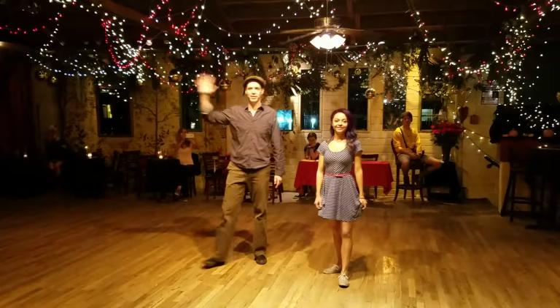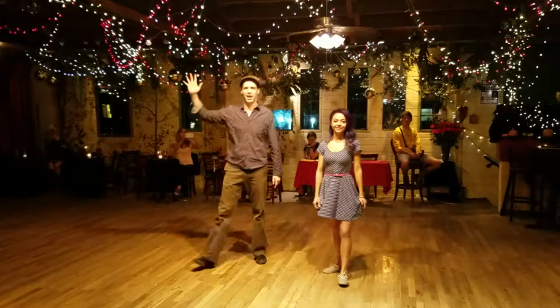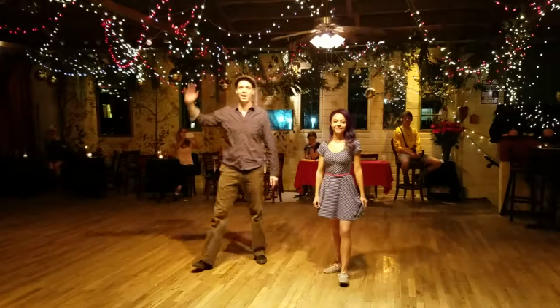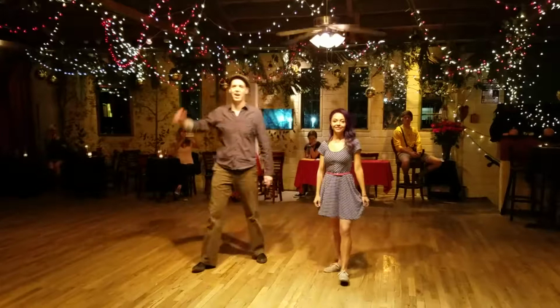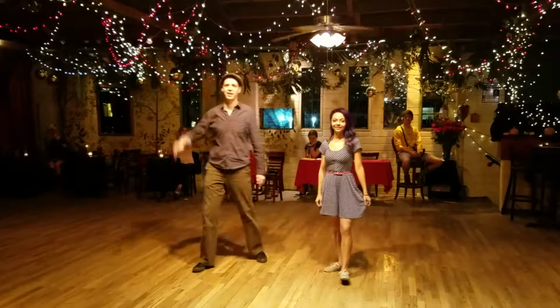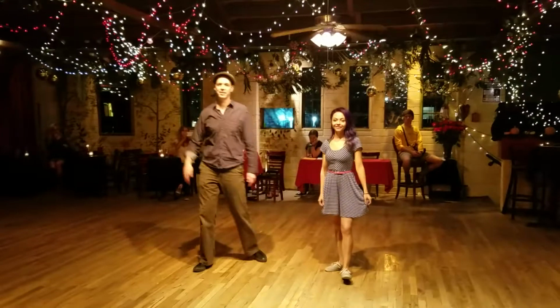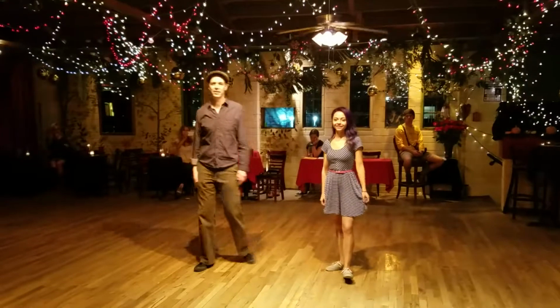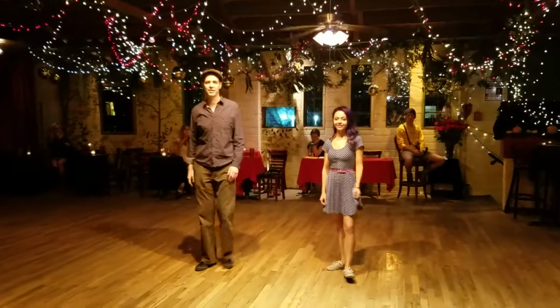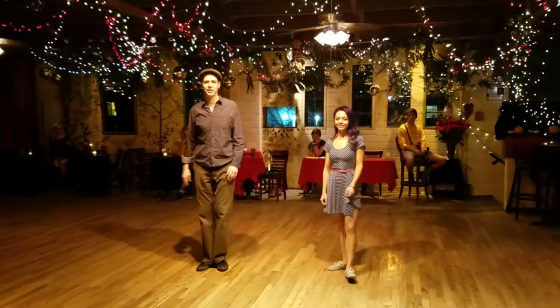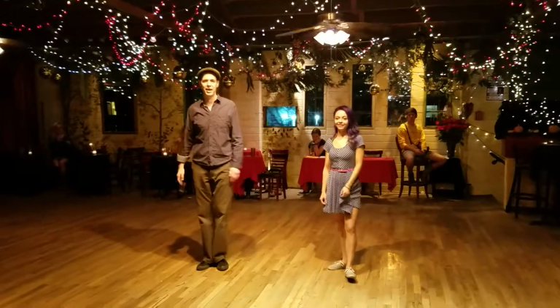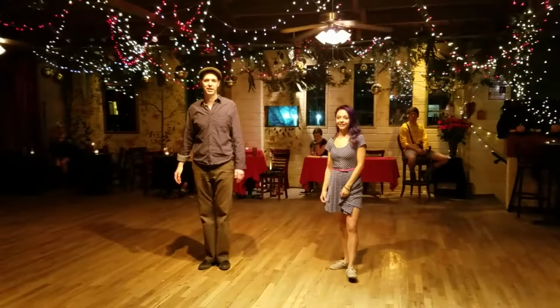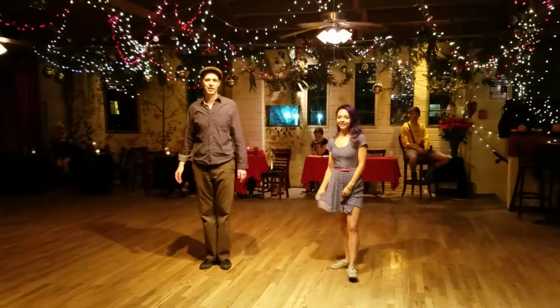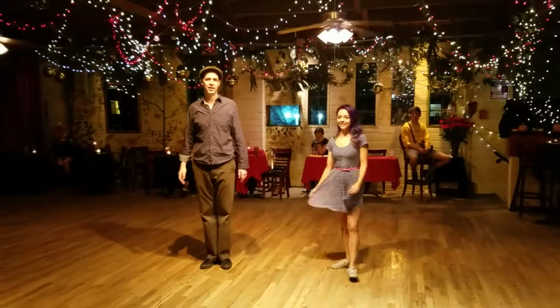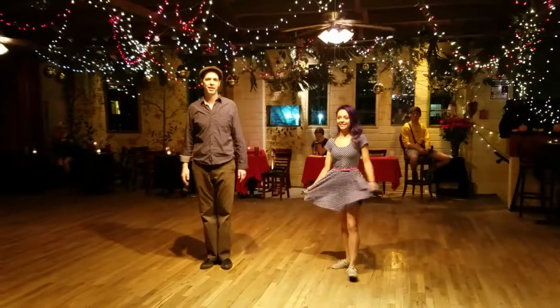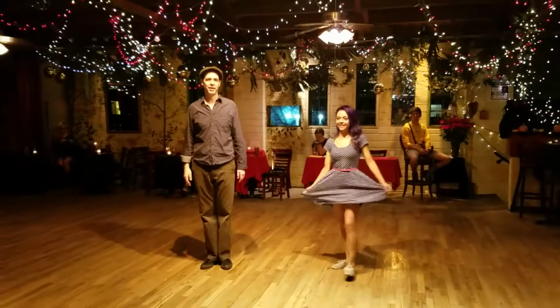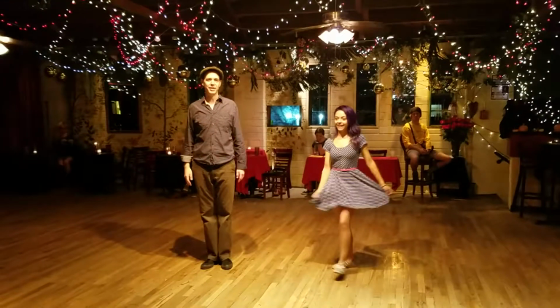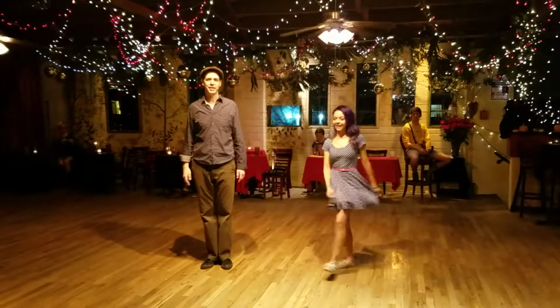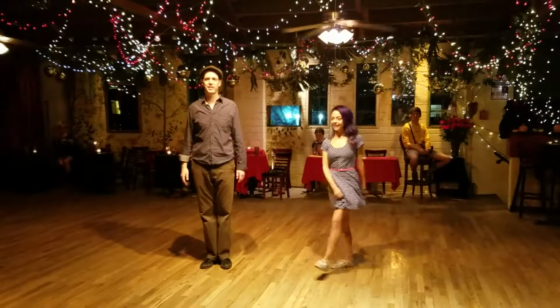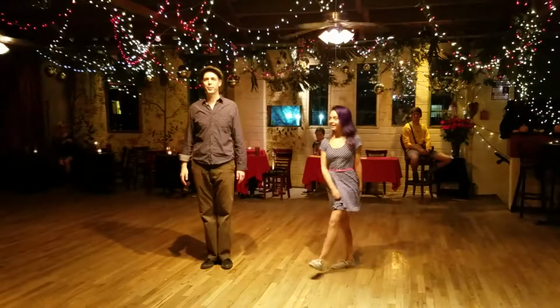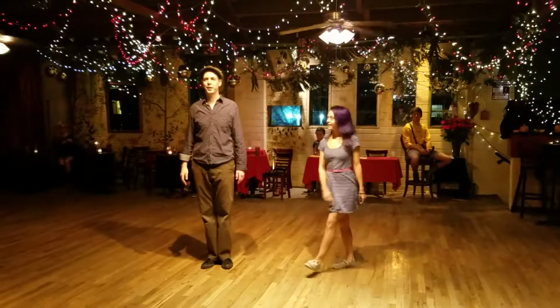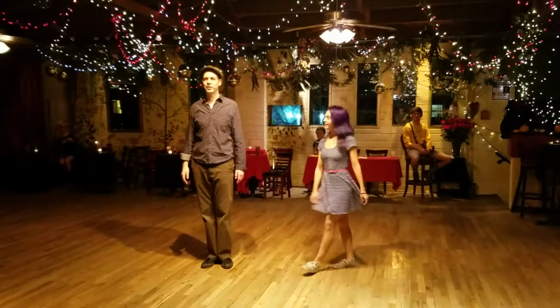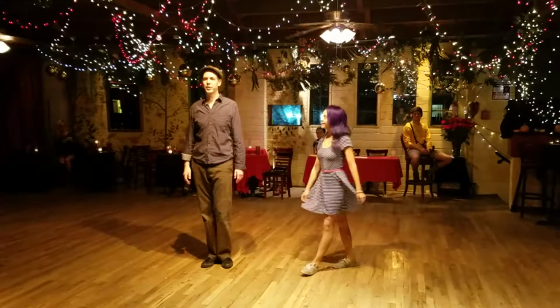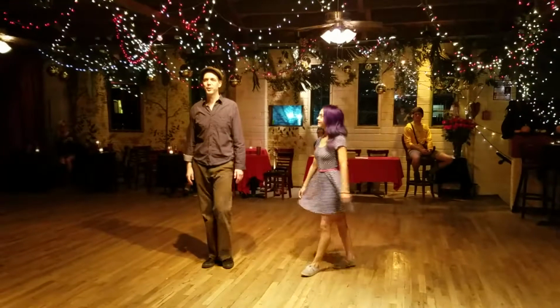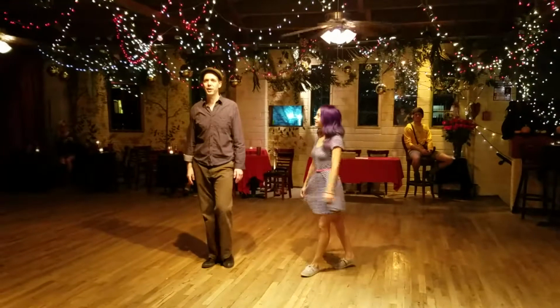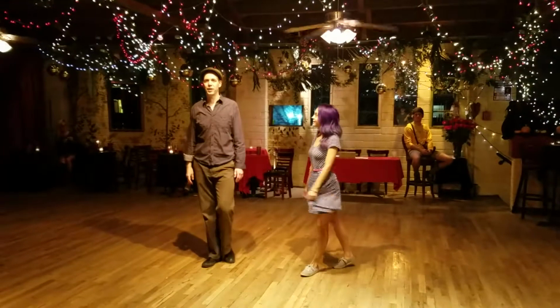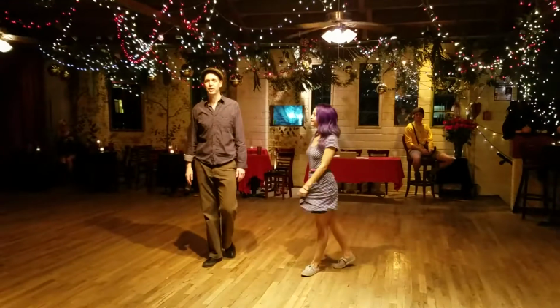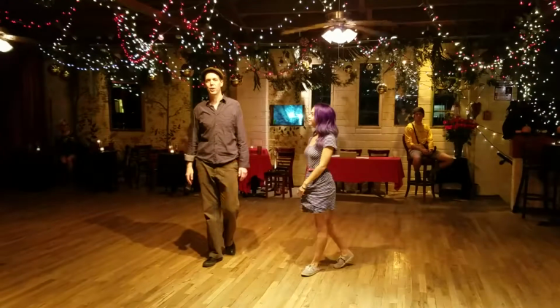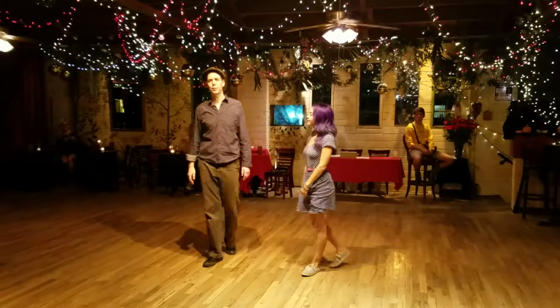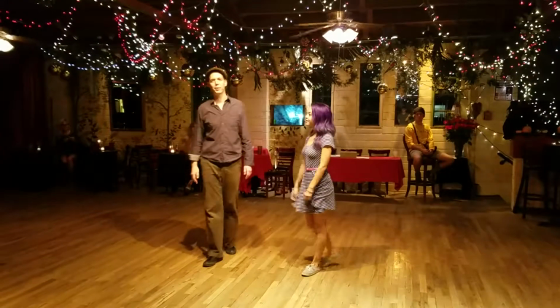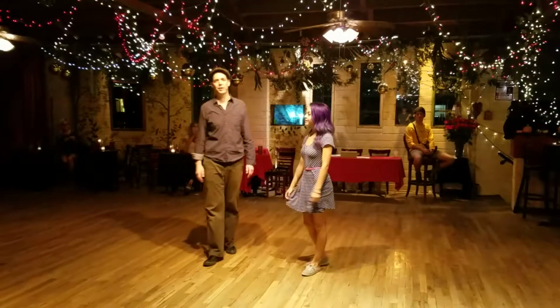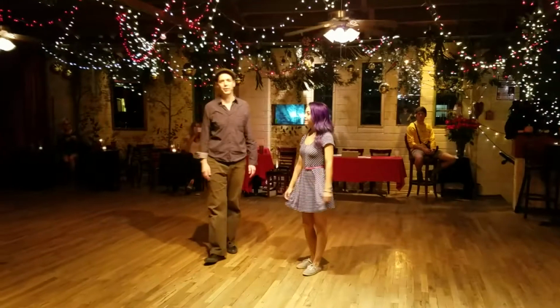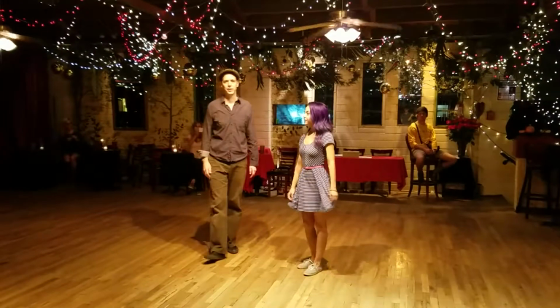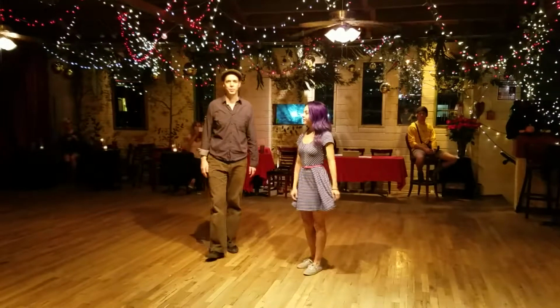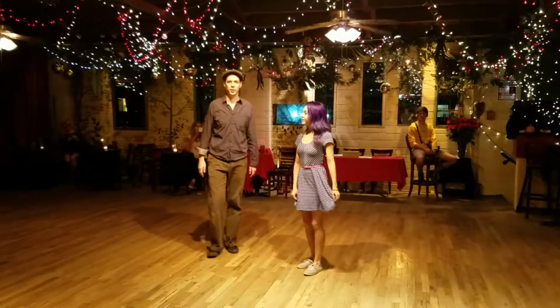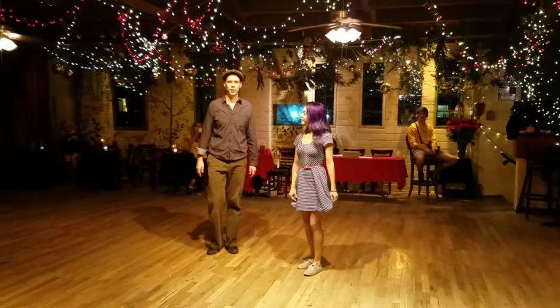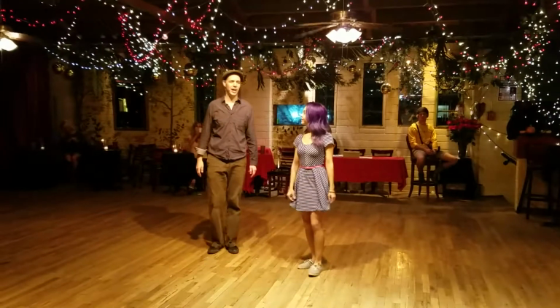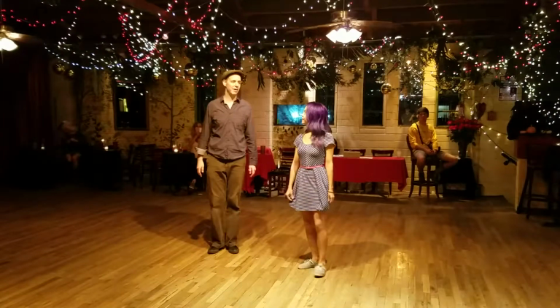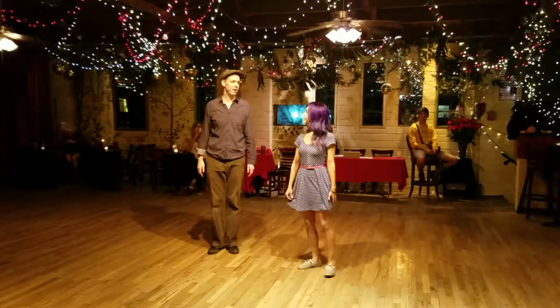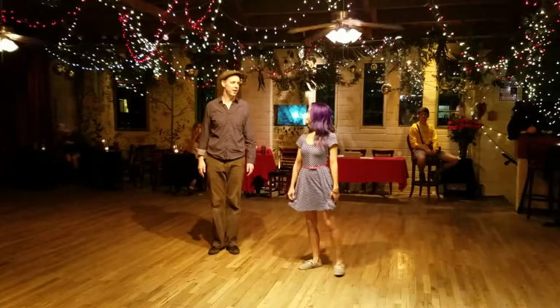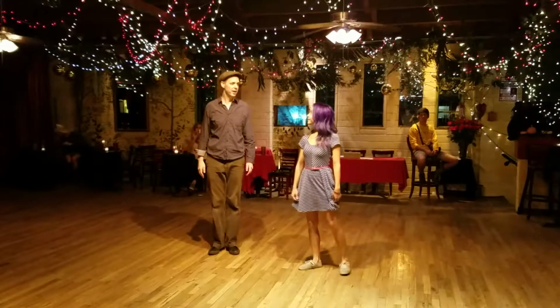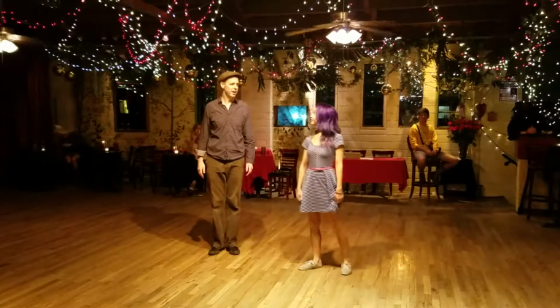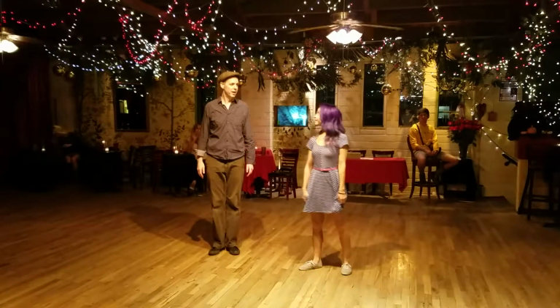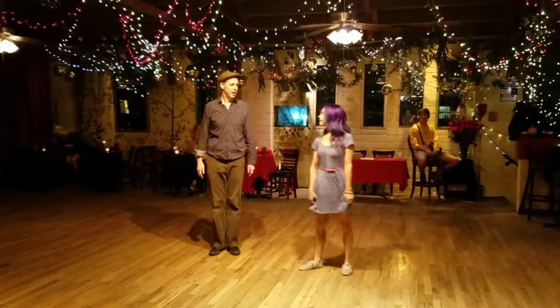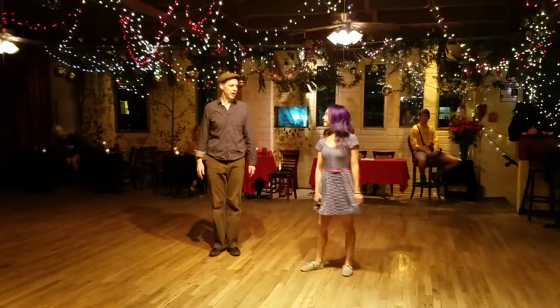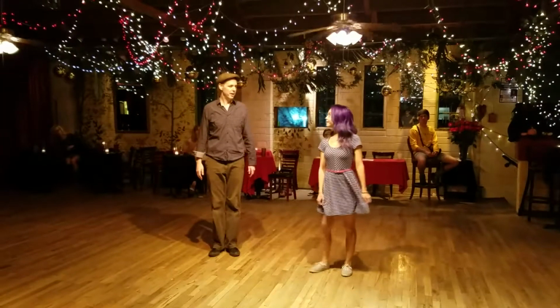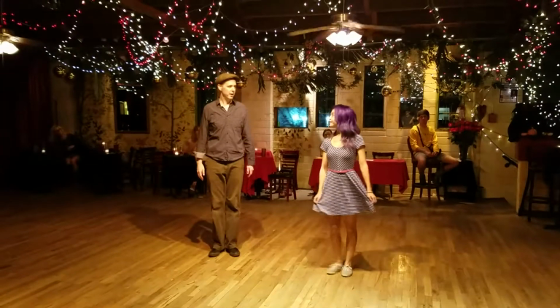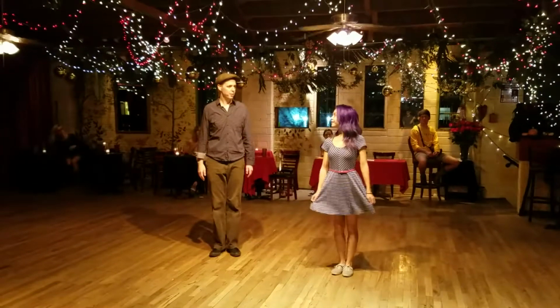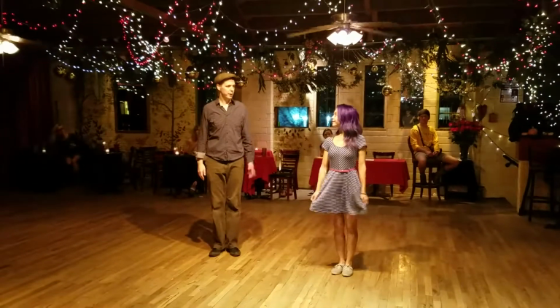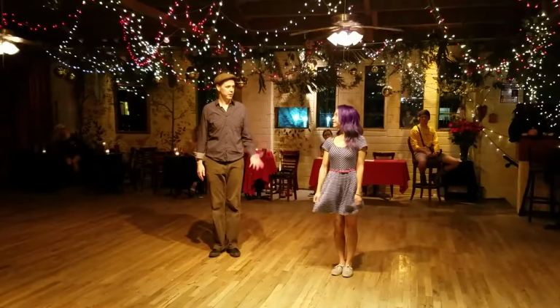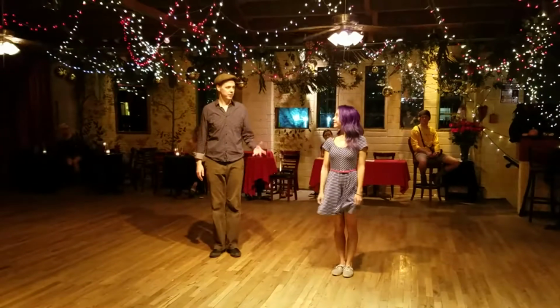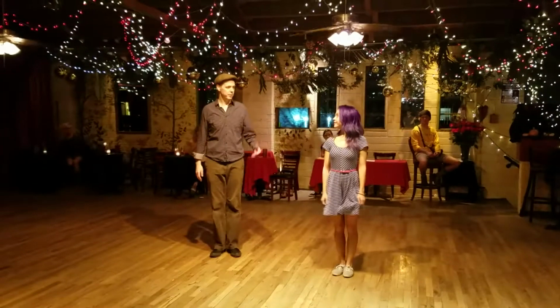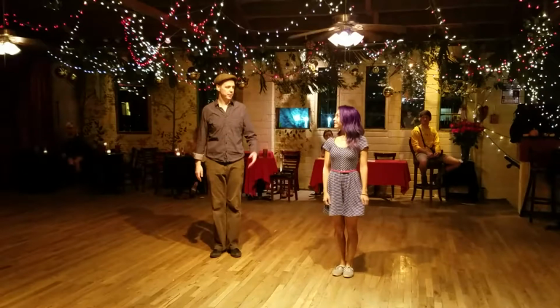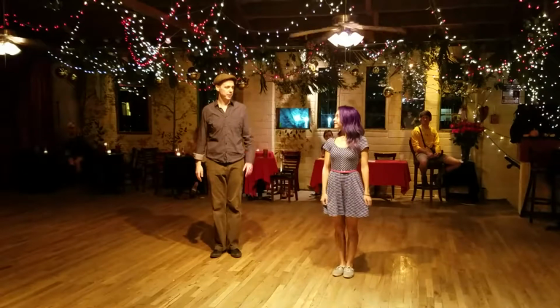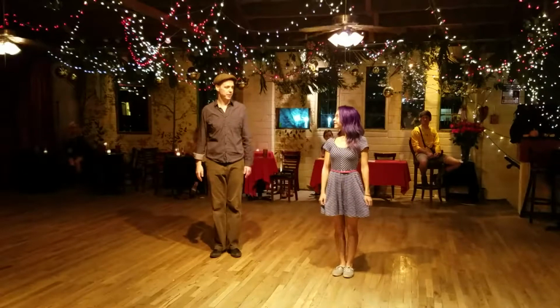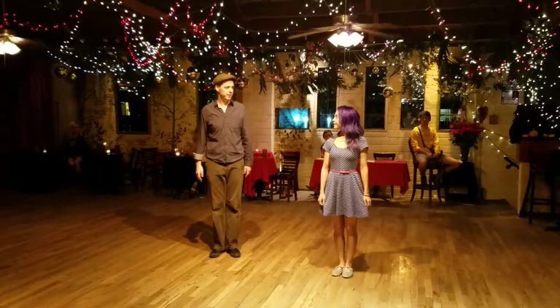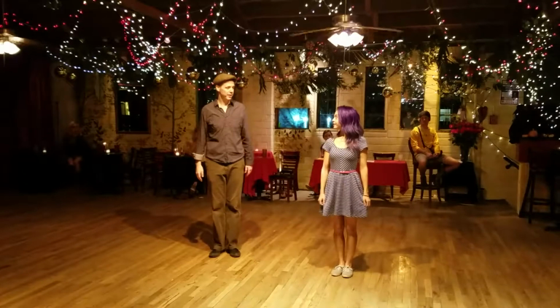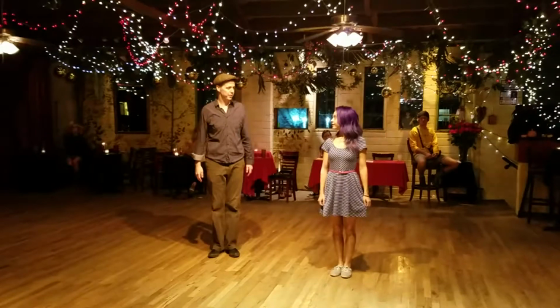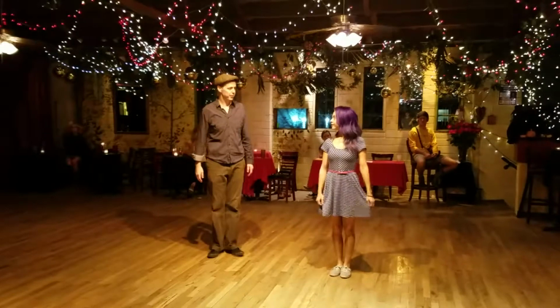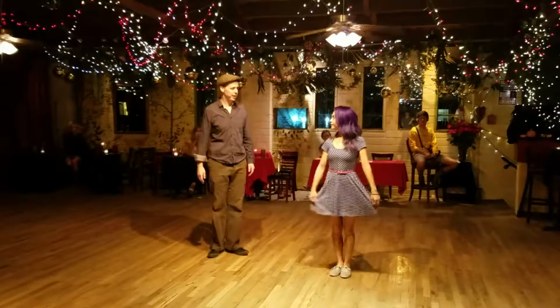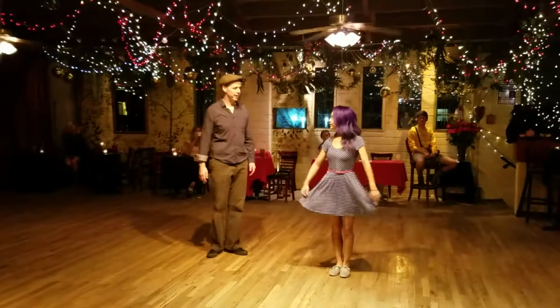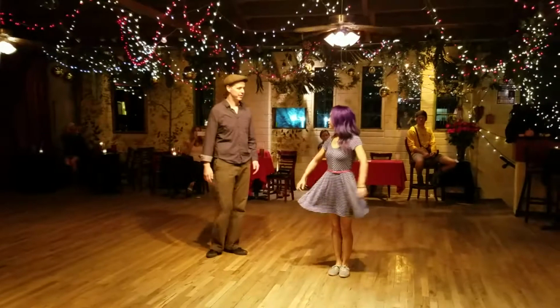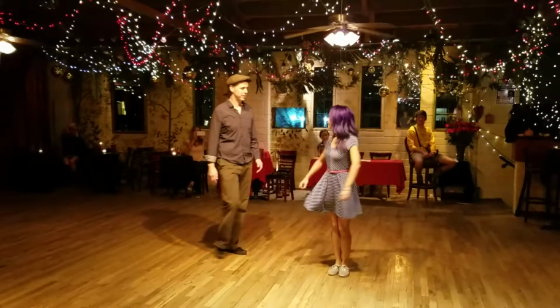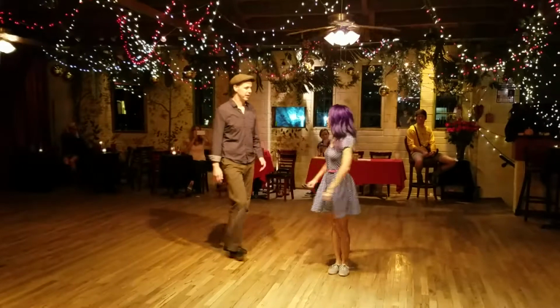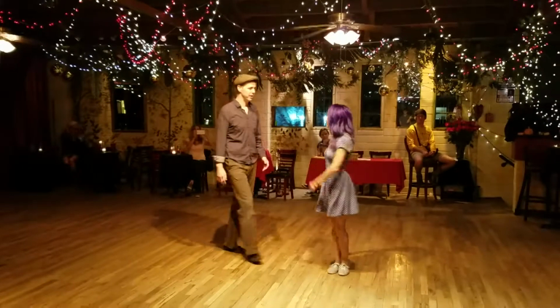Hey guys, this is Seth. This is week two in October here at the Merkin Cafe, and here's the material that we have tonight.